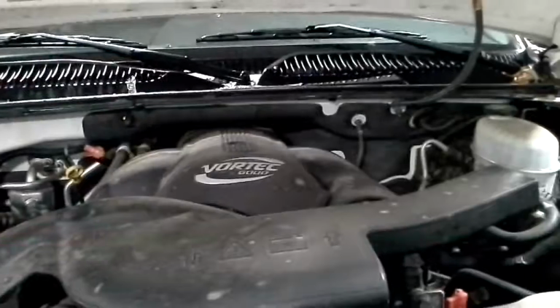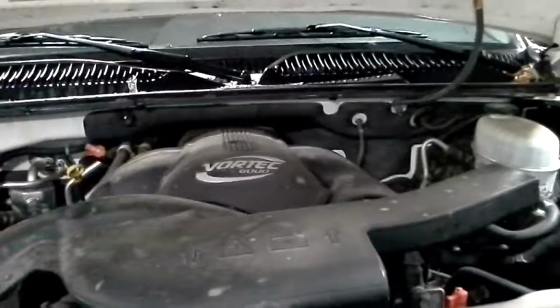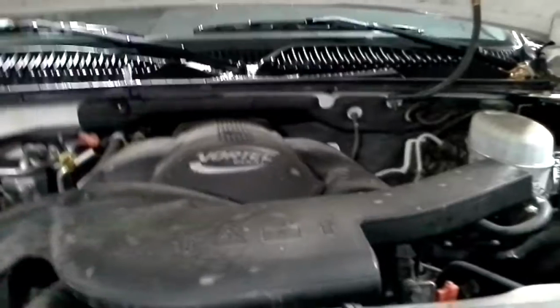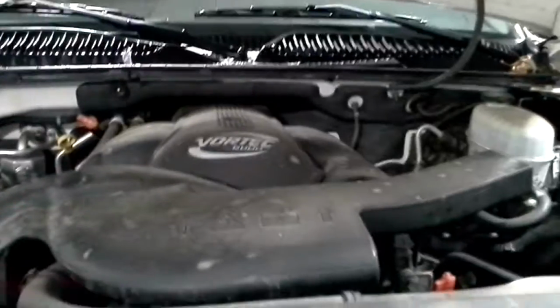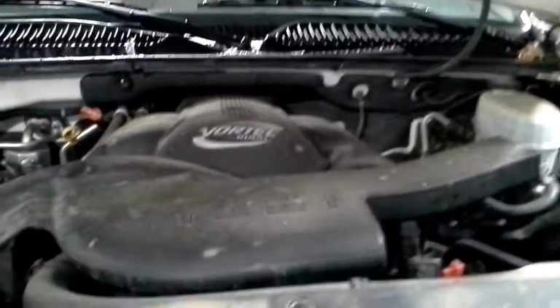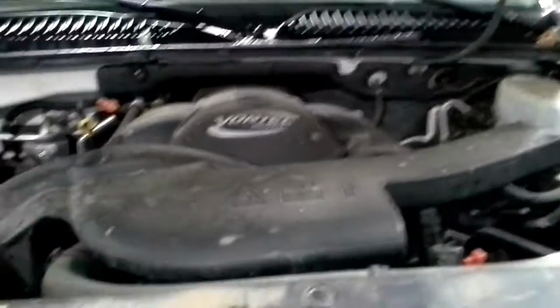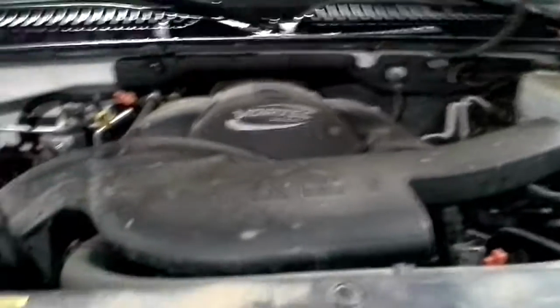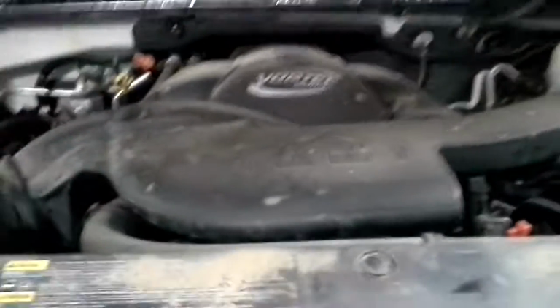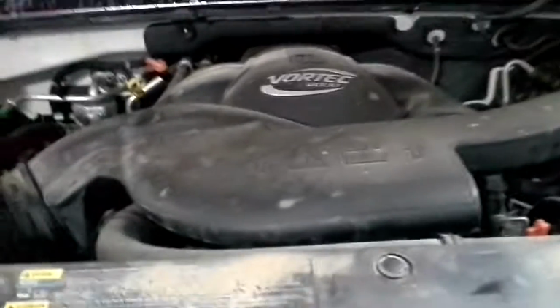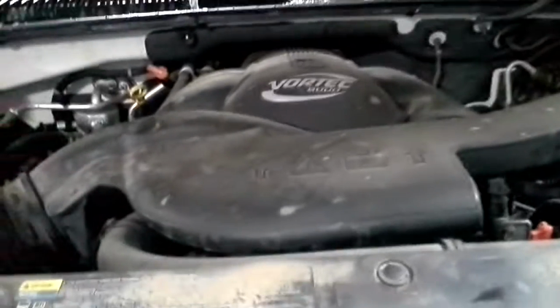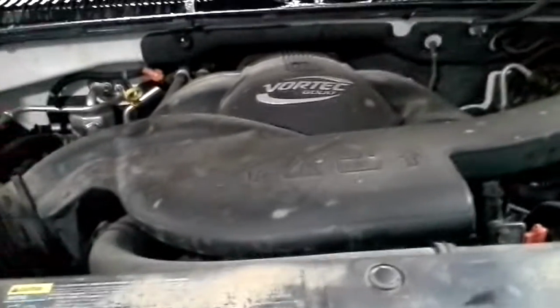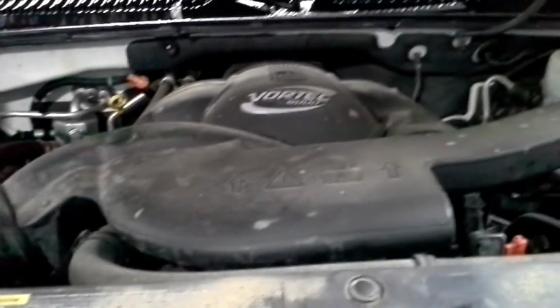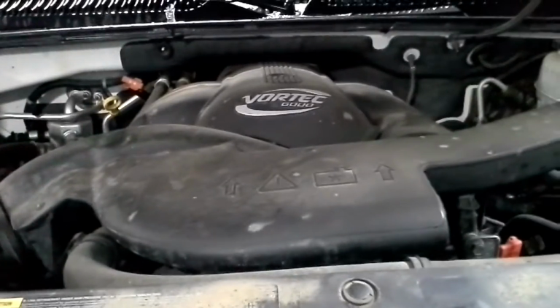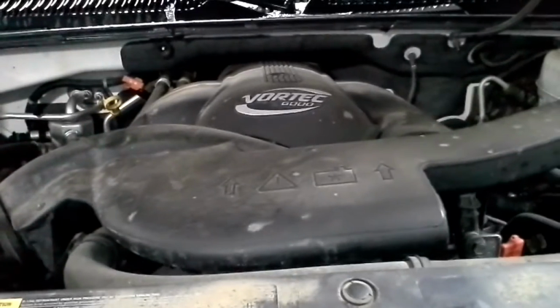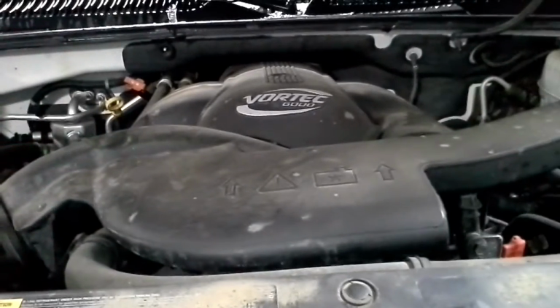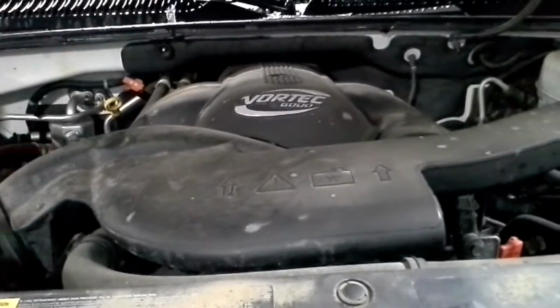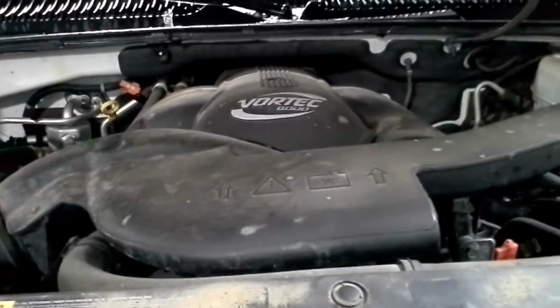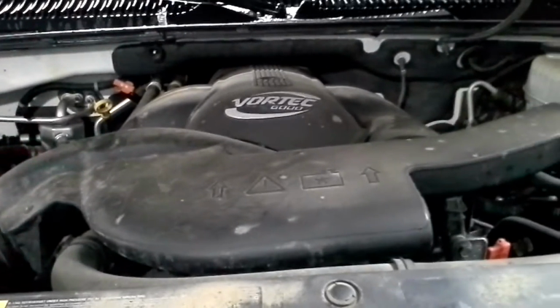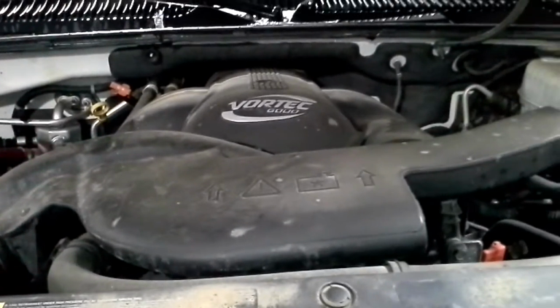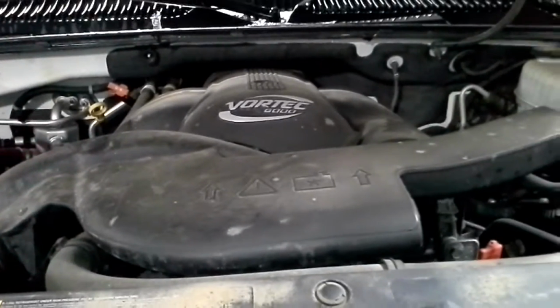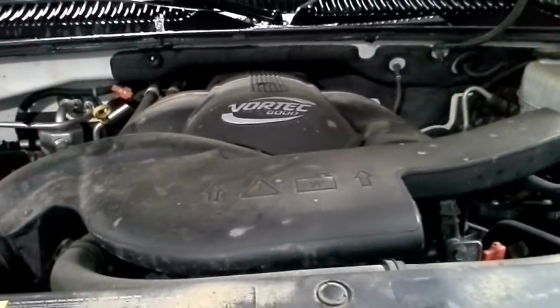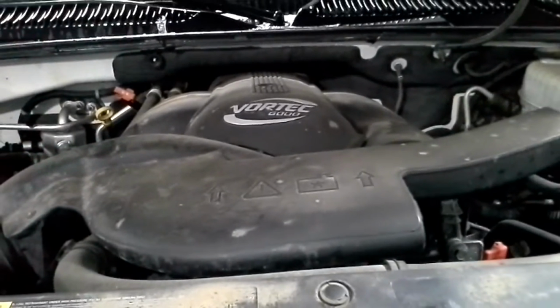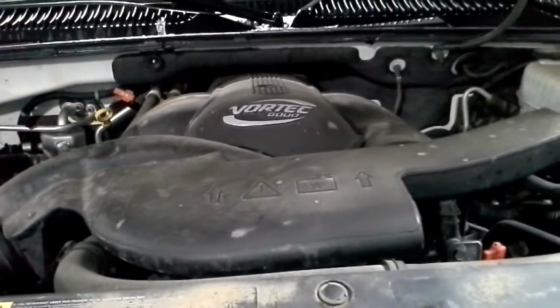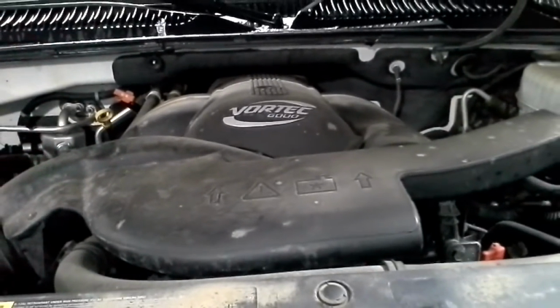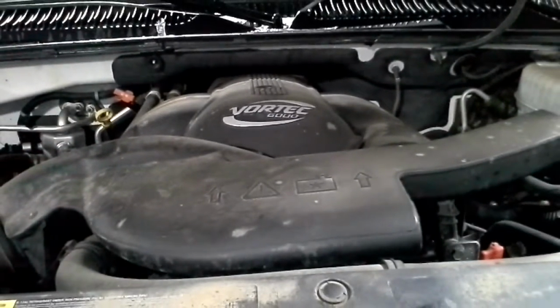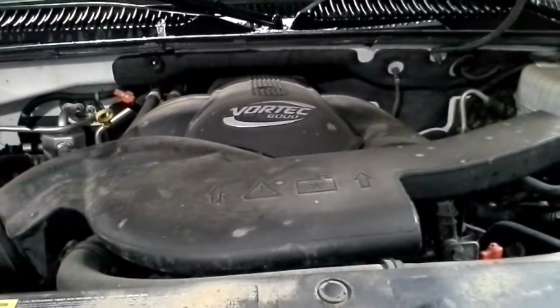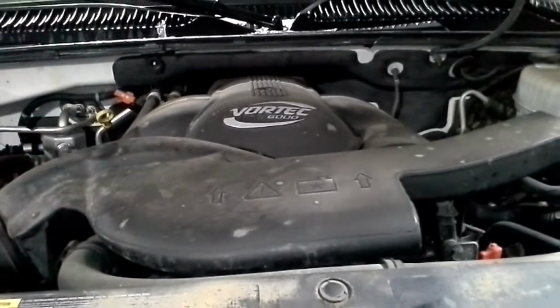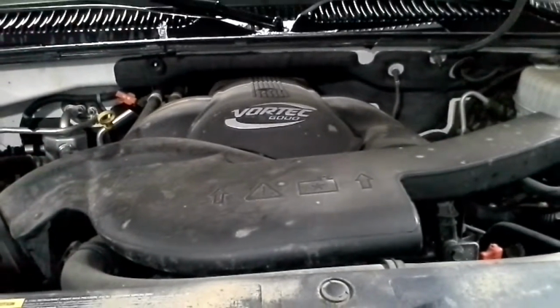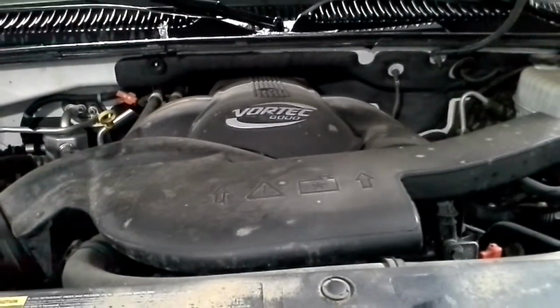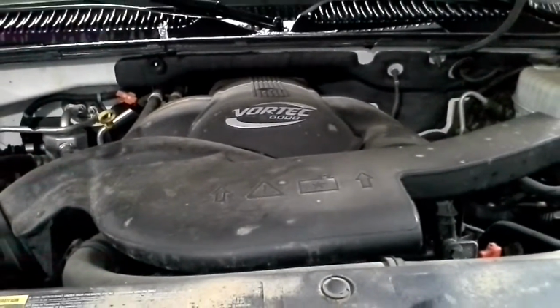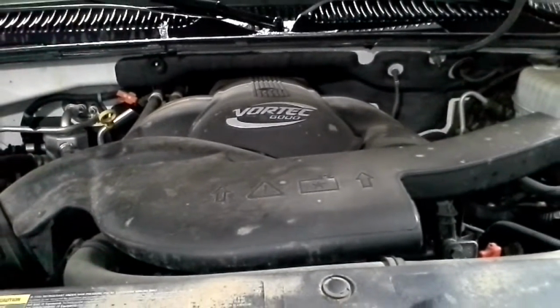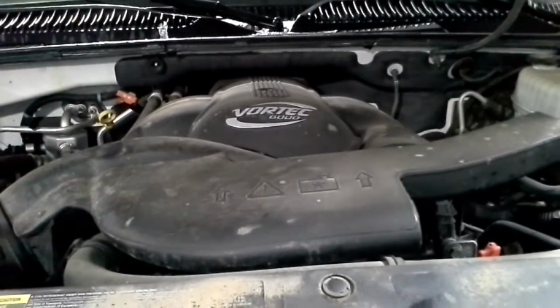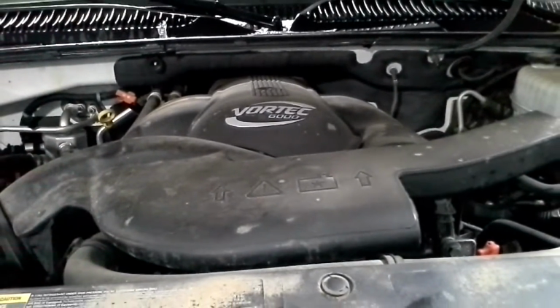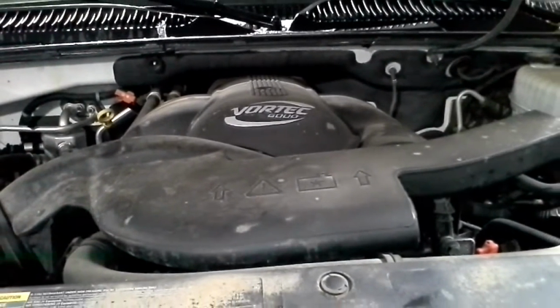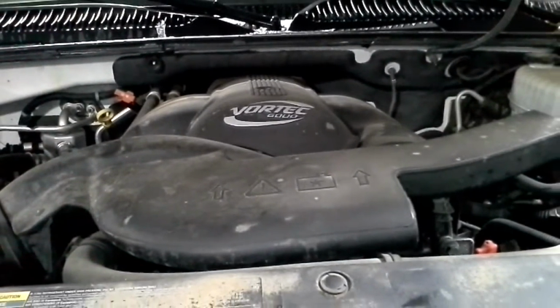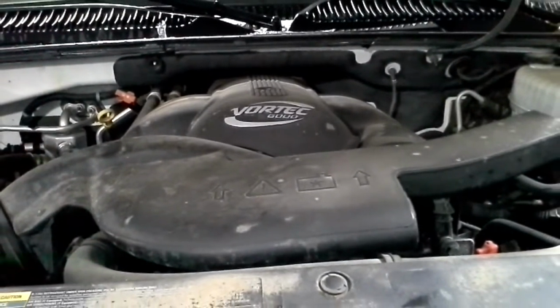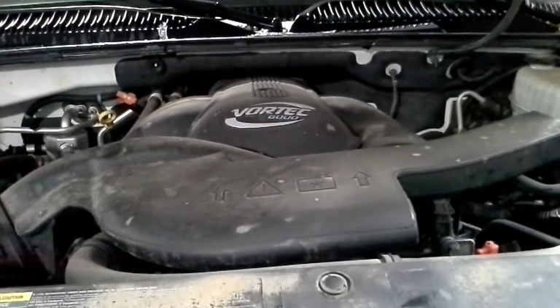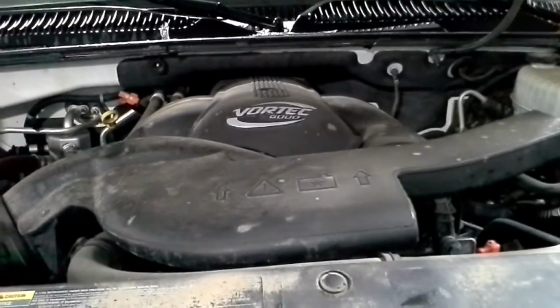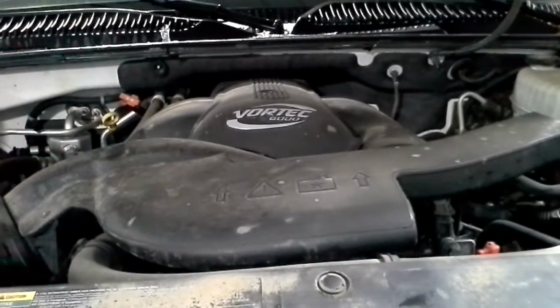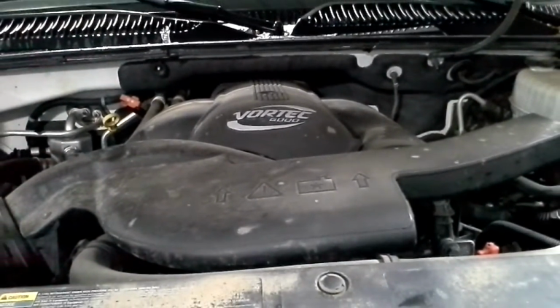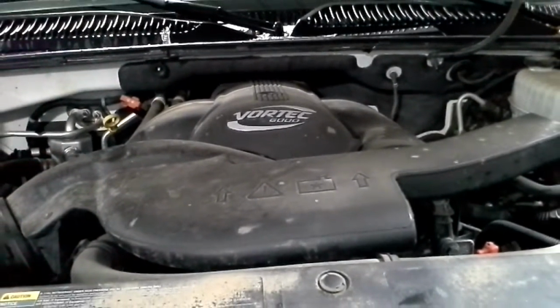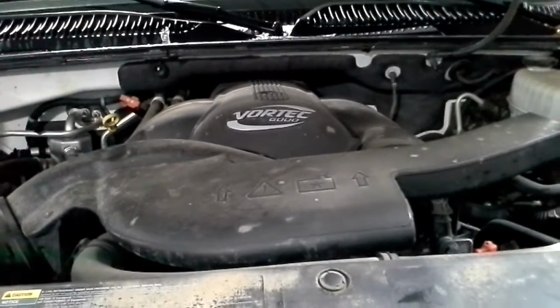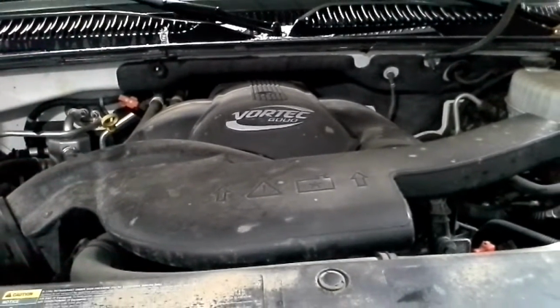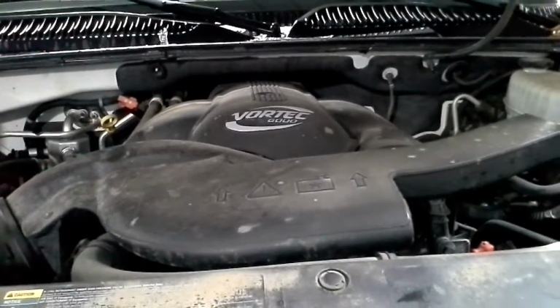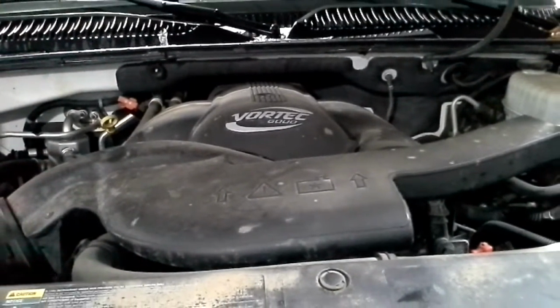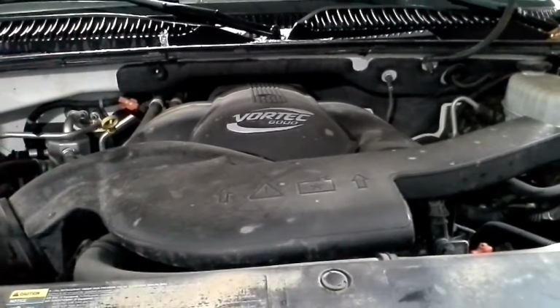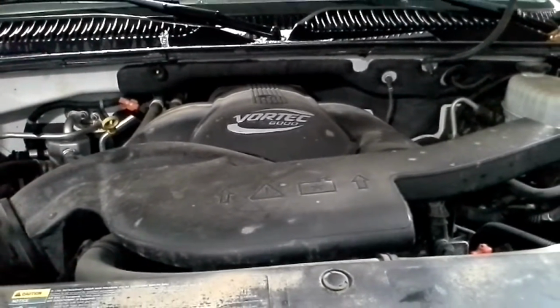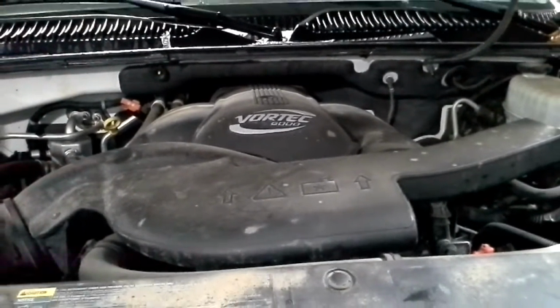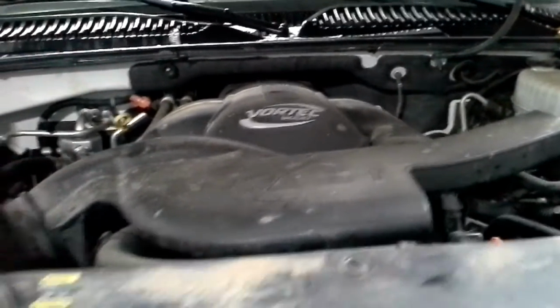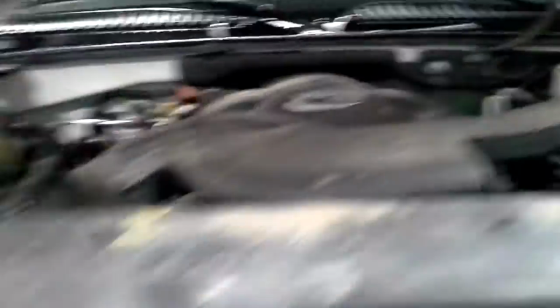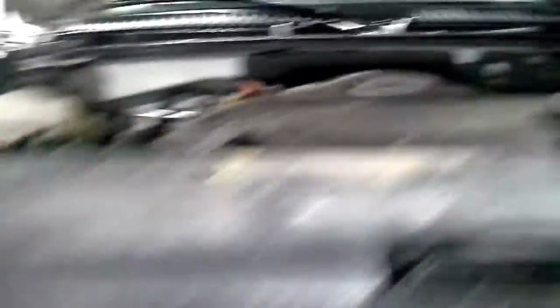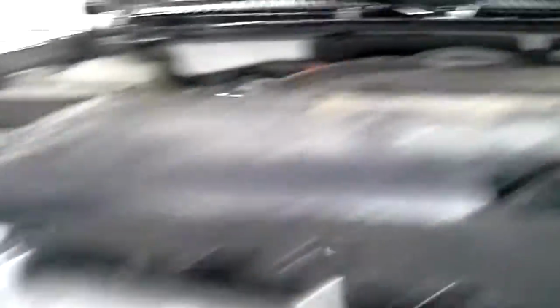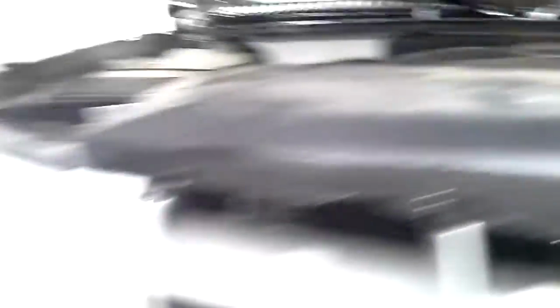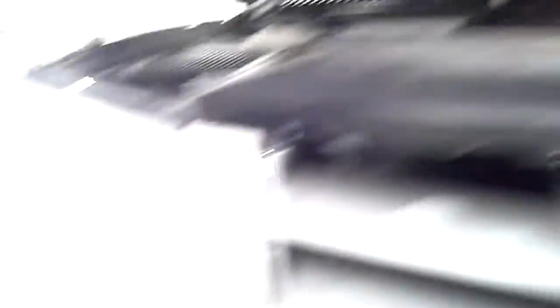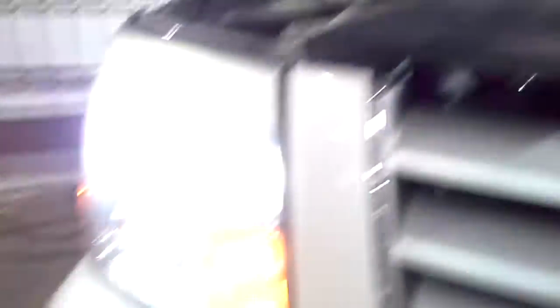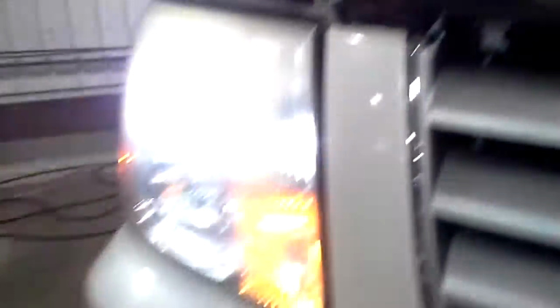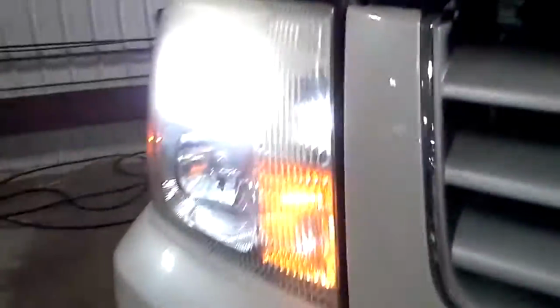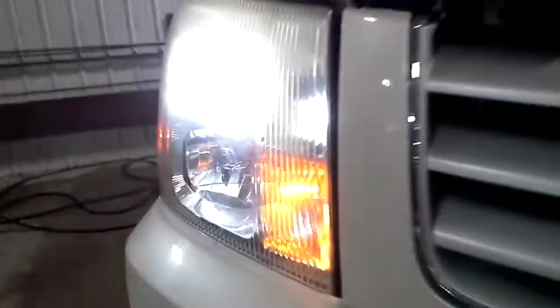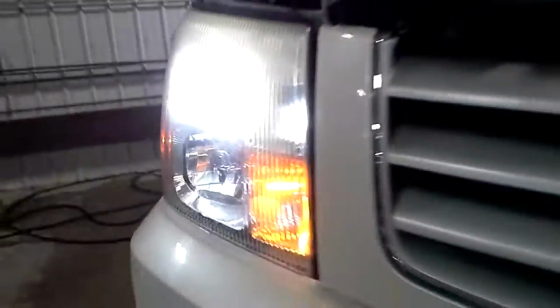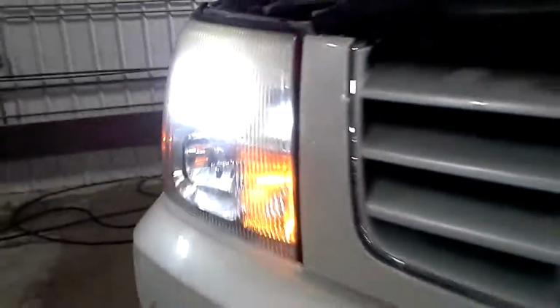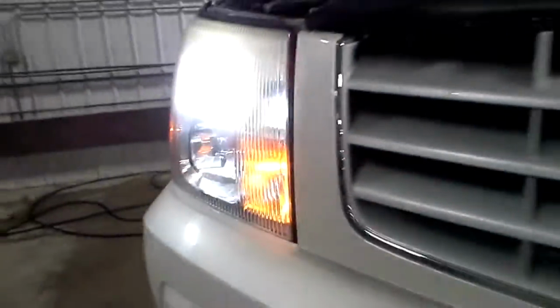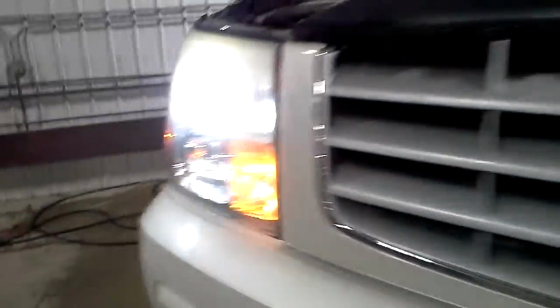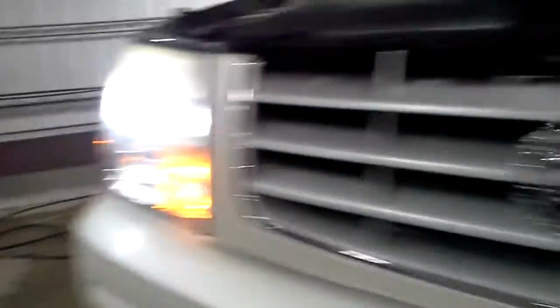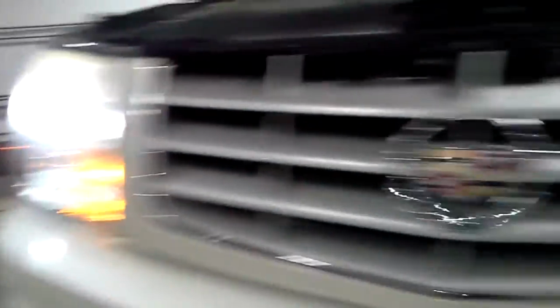I like the belts squeaking. HID headlights.